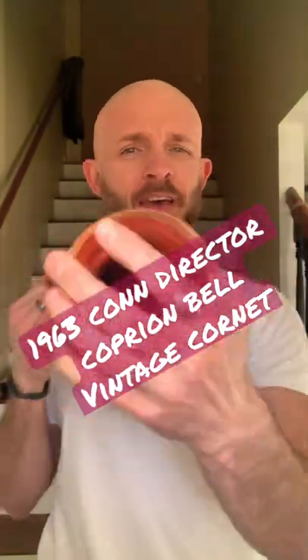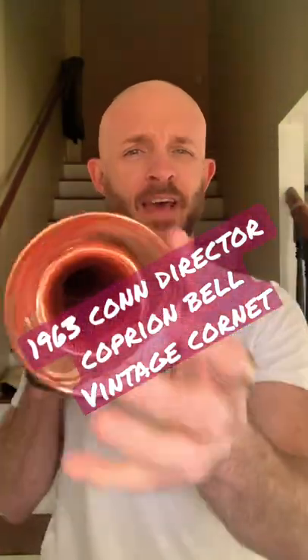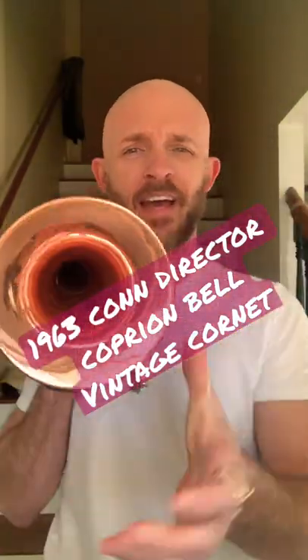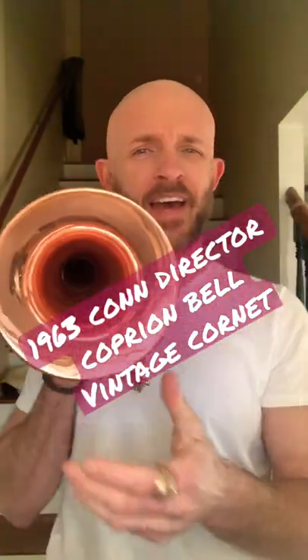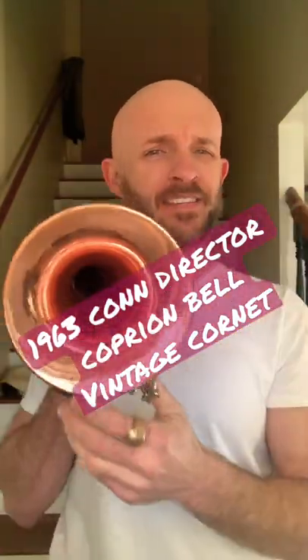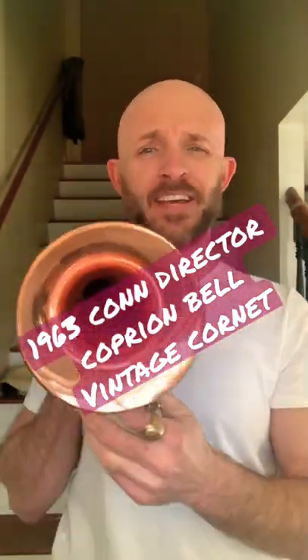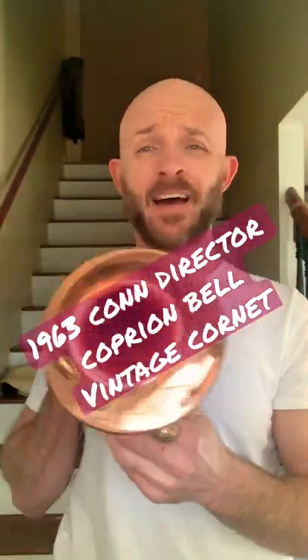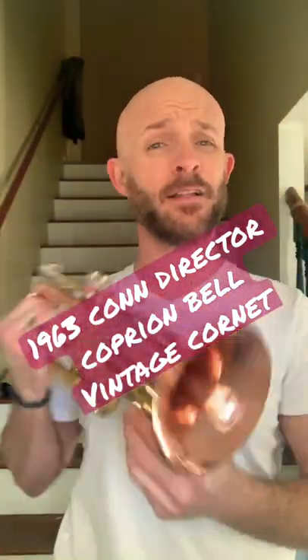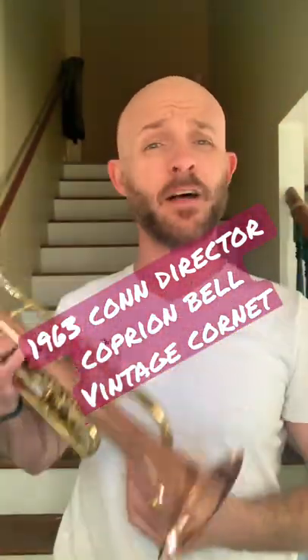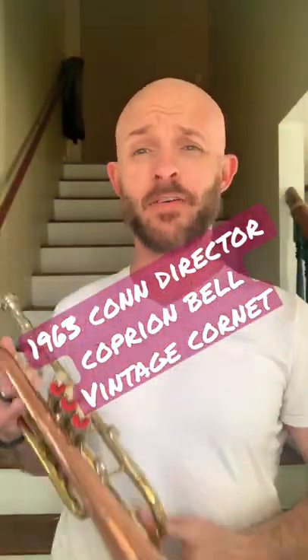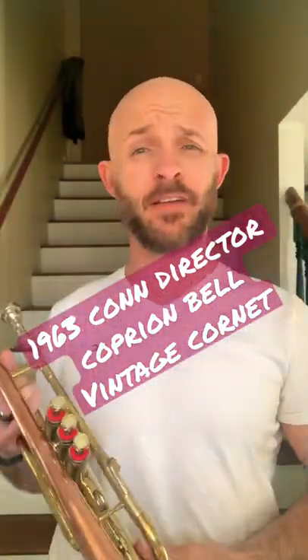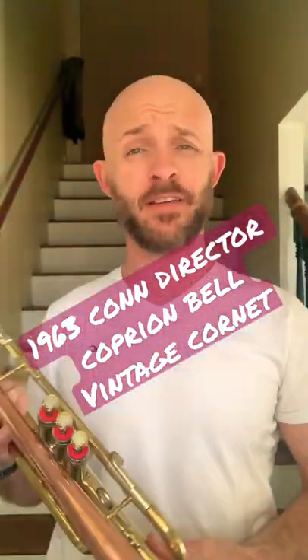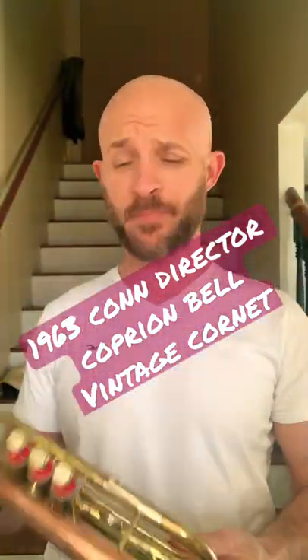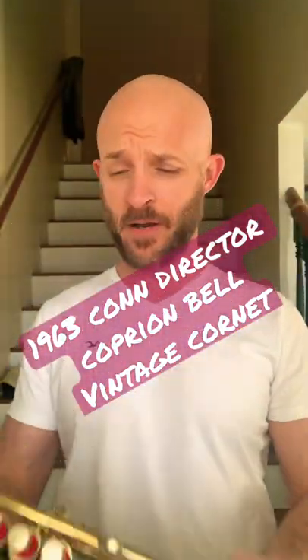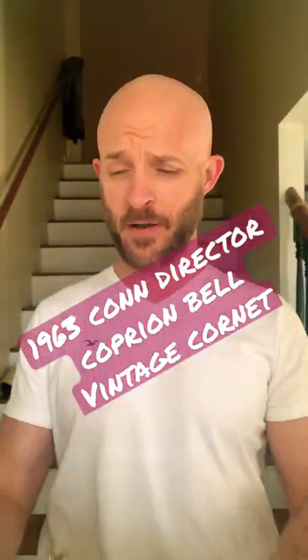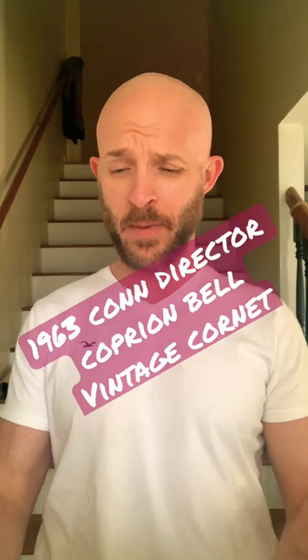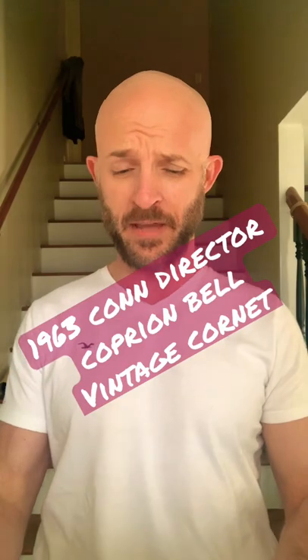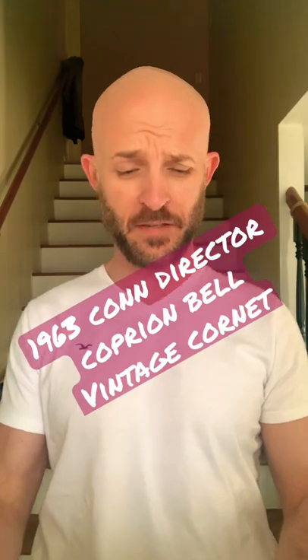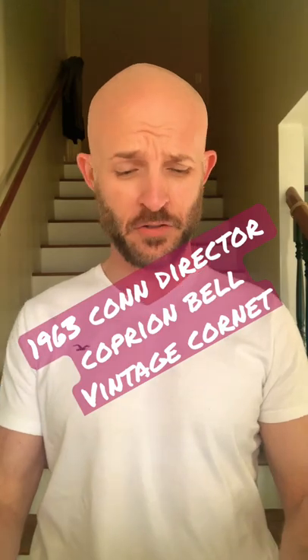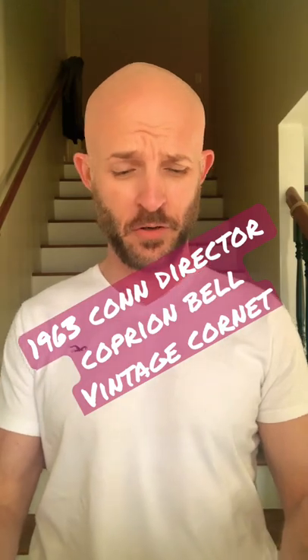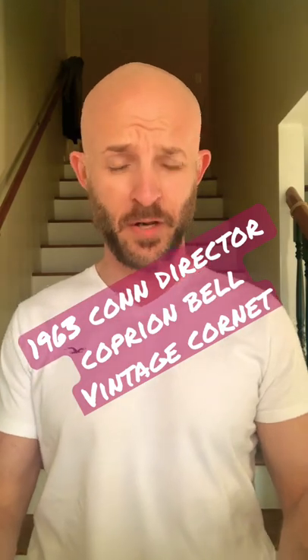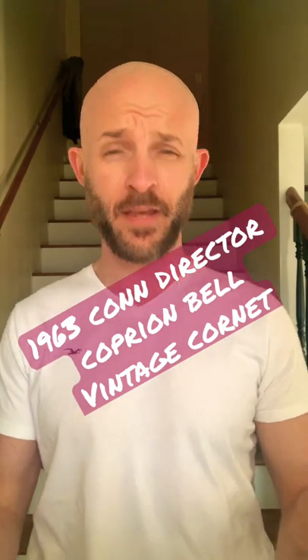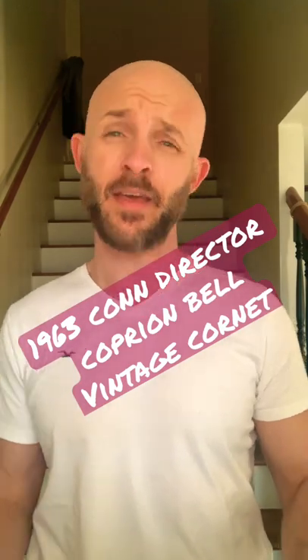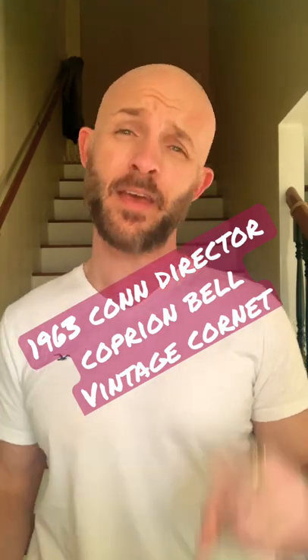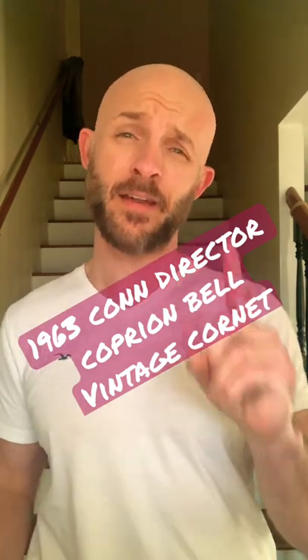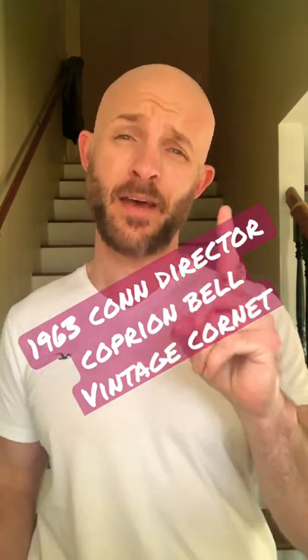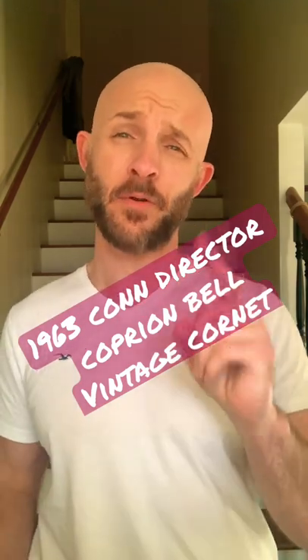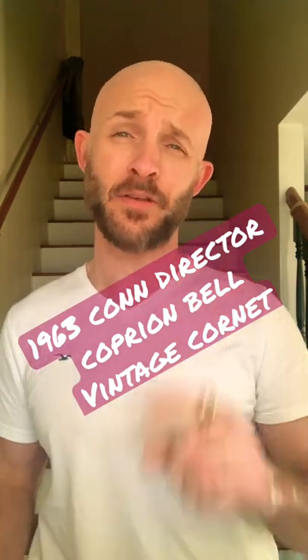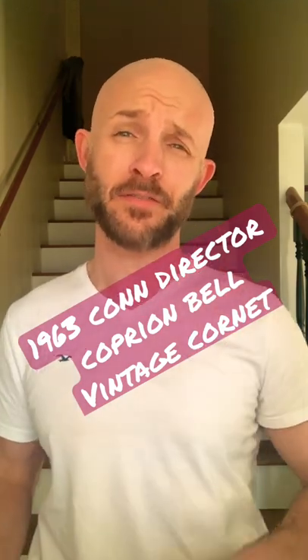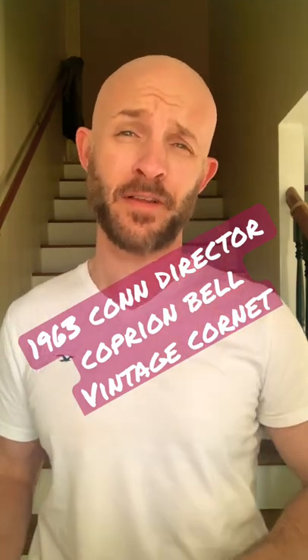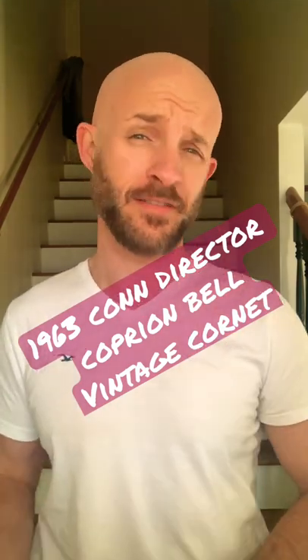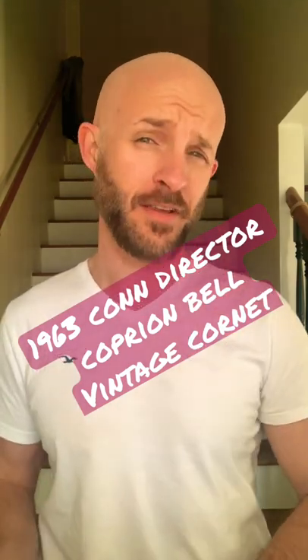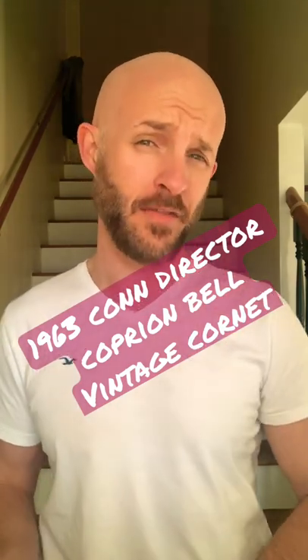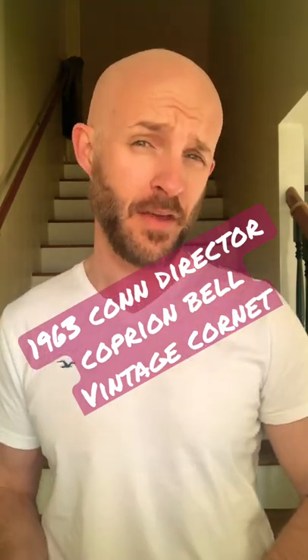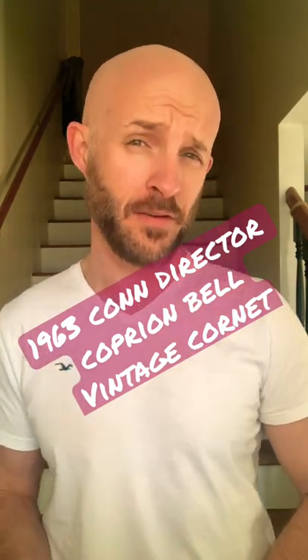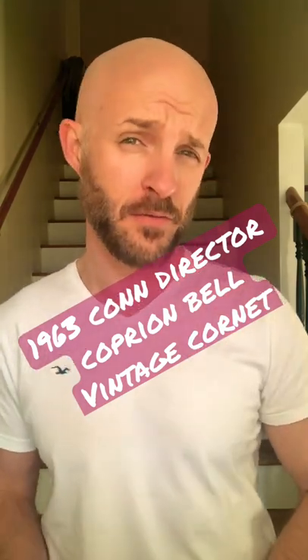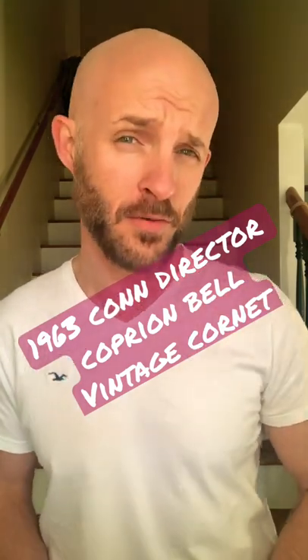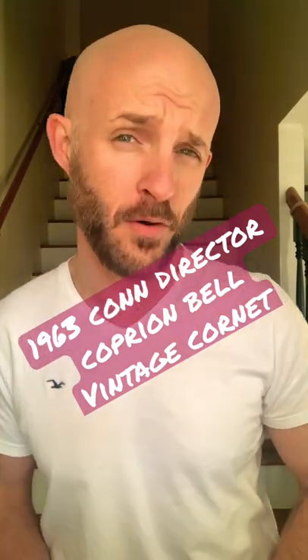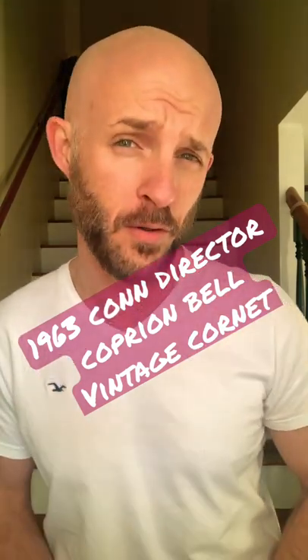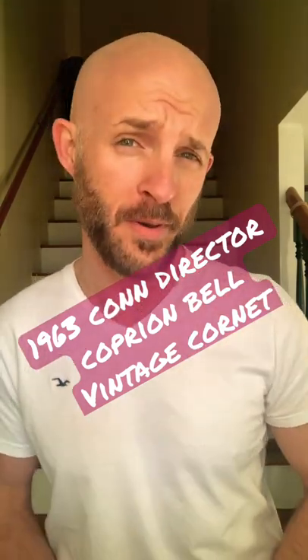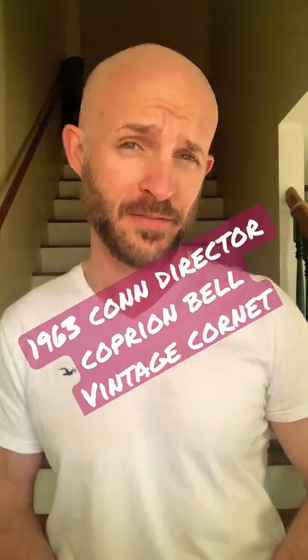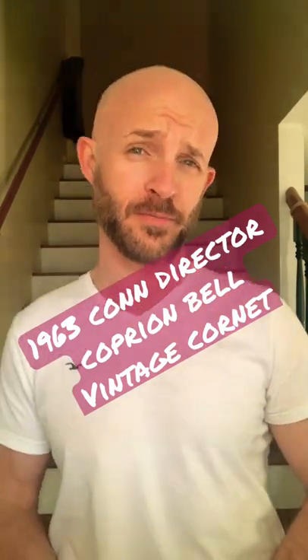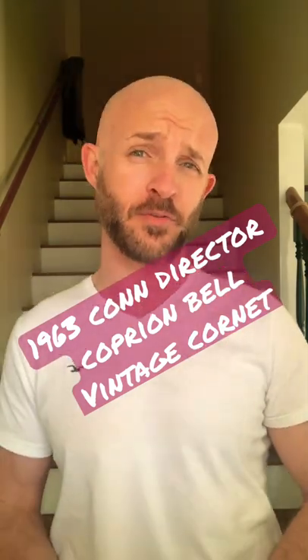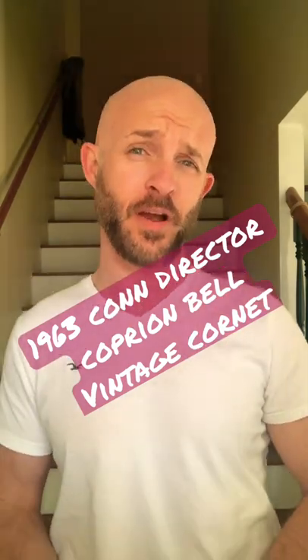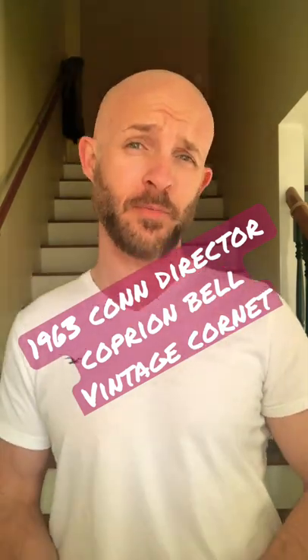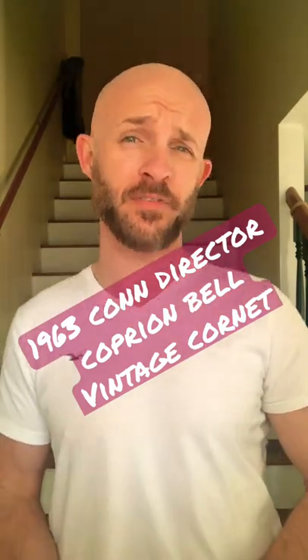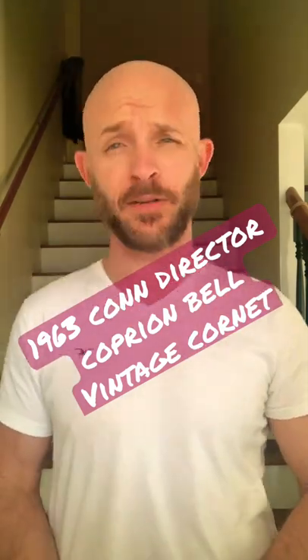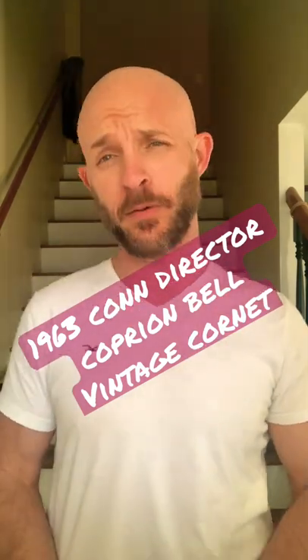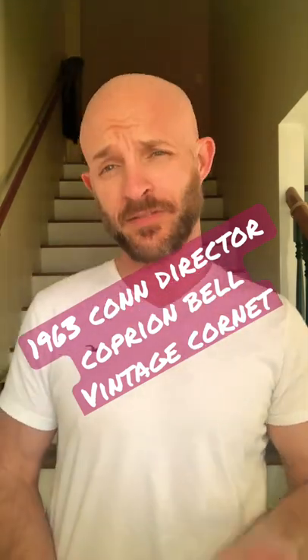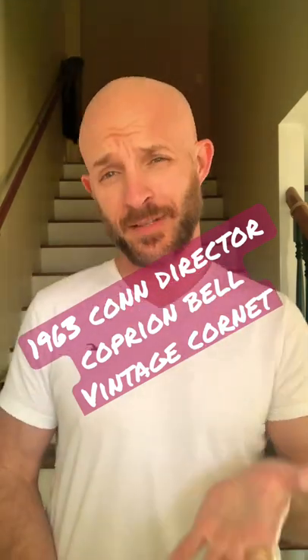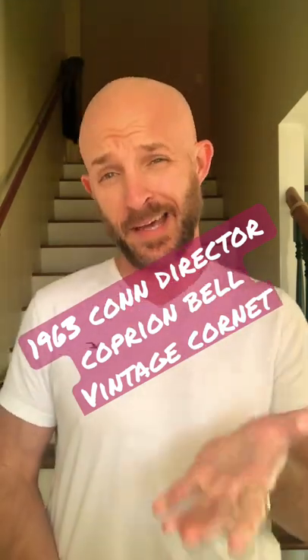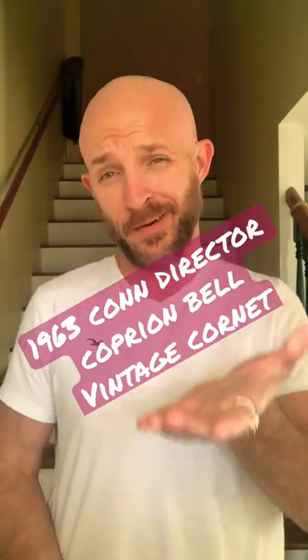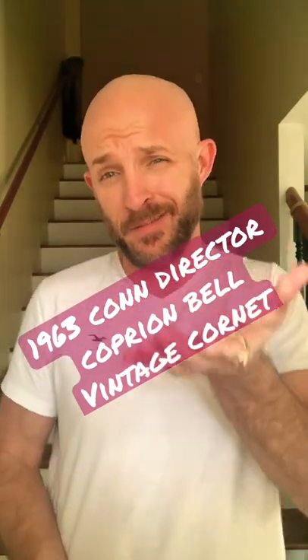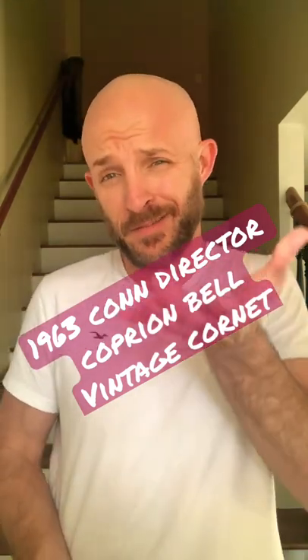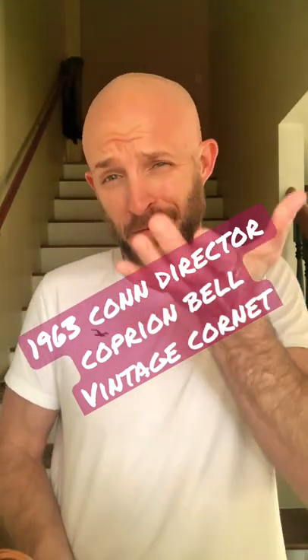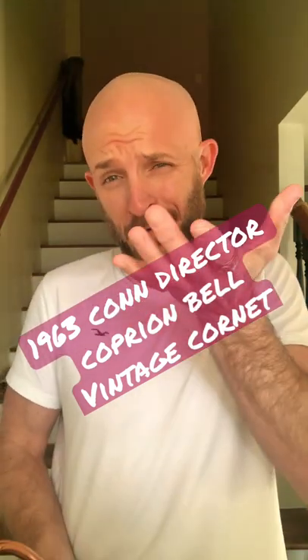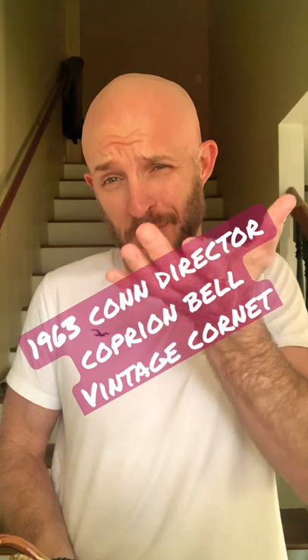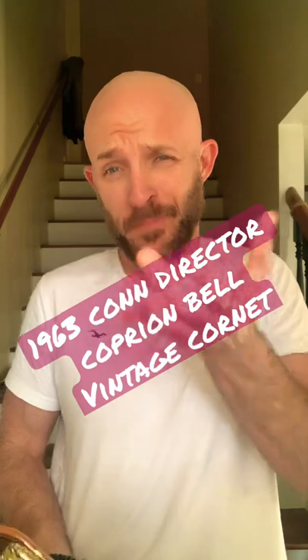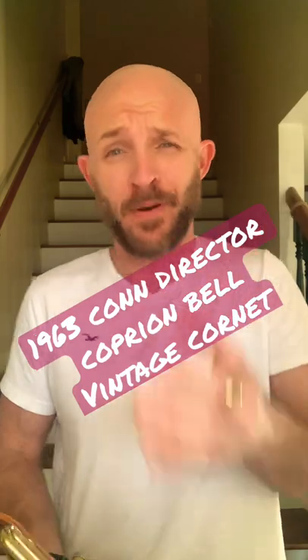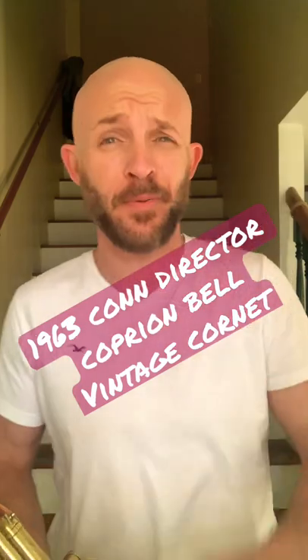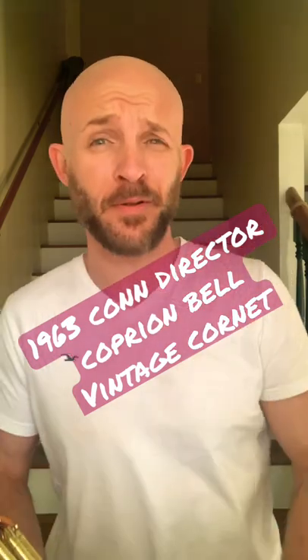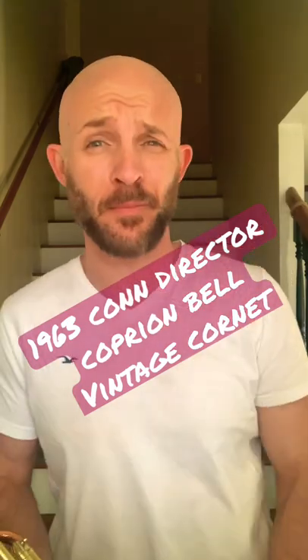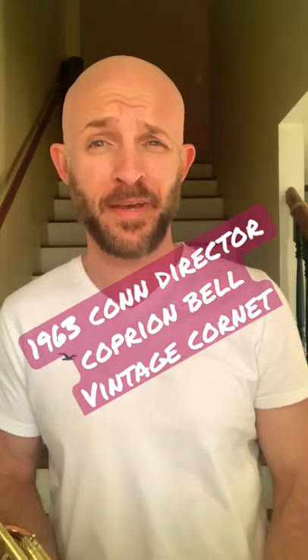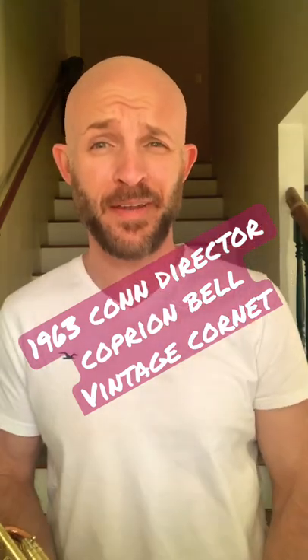I gotta say I love it. It has been an amazing journey. And I would also like to say thank you to all of my subscribers. I know this account is starting to creep up a little bit.